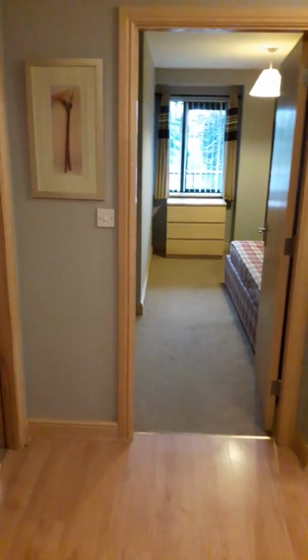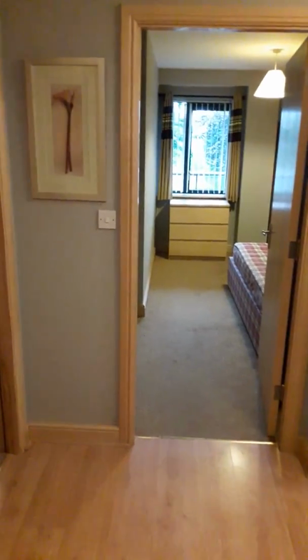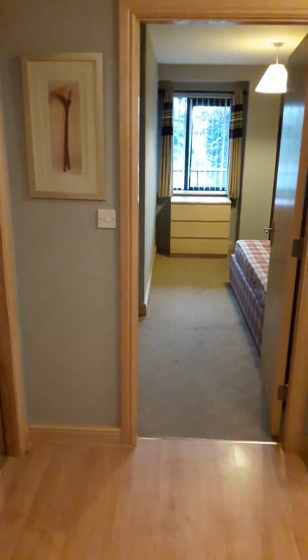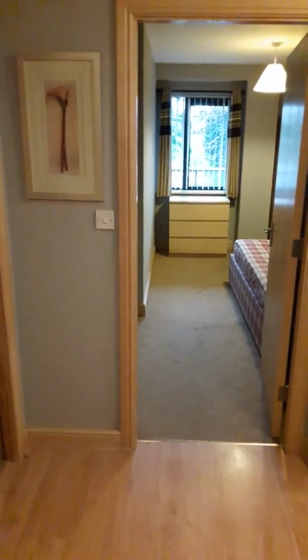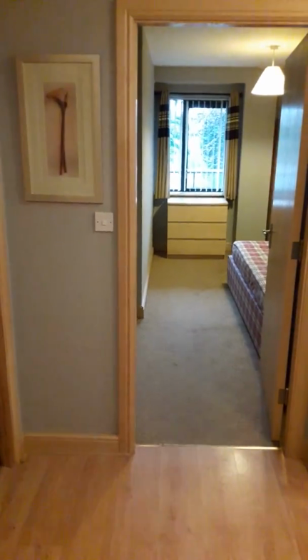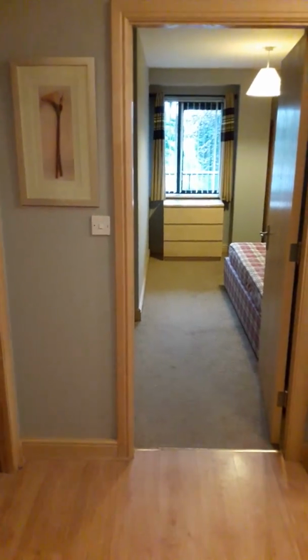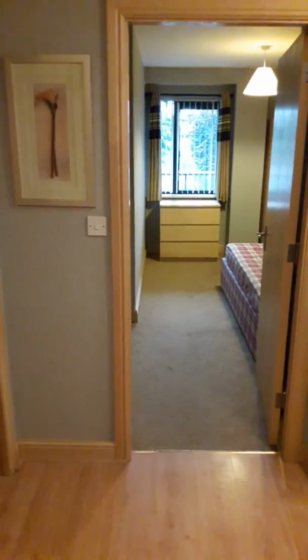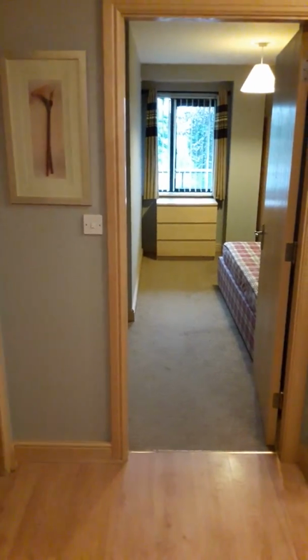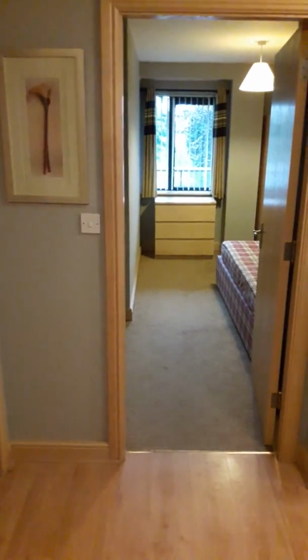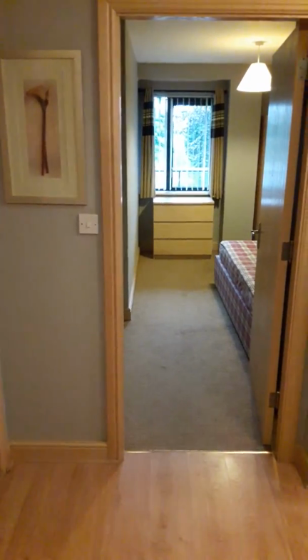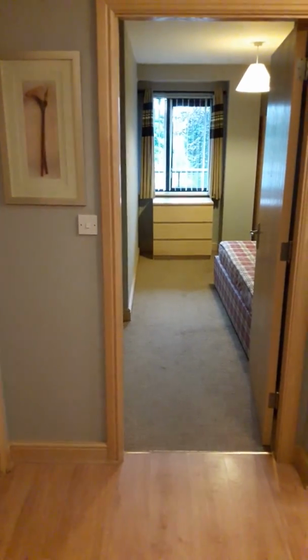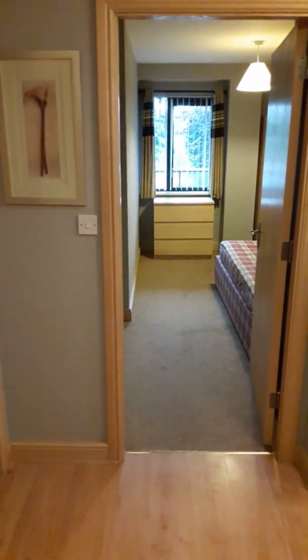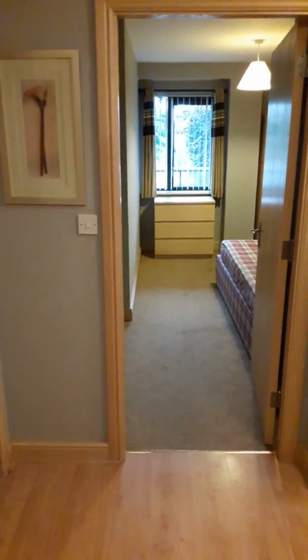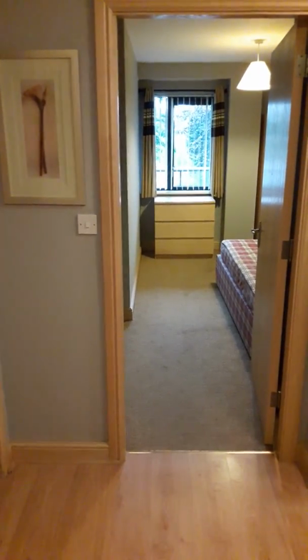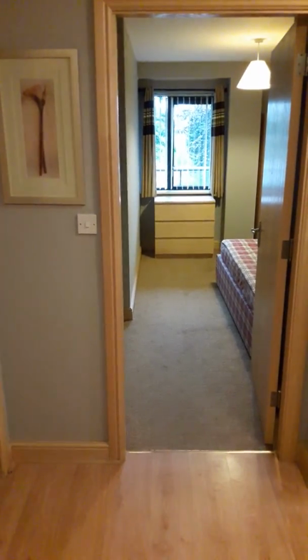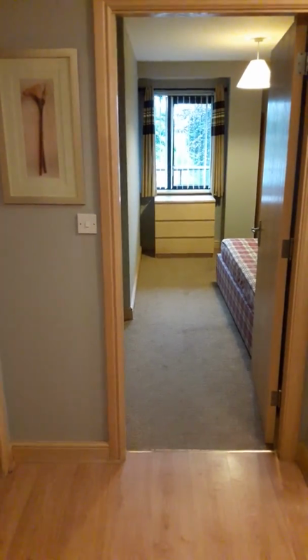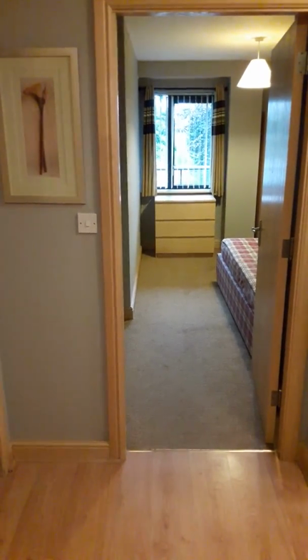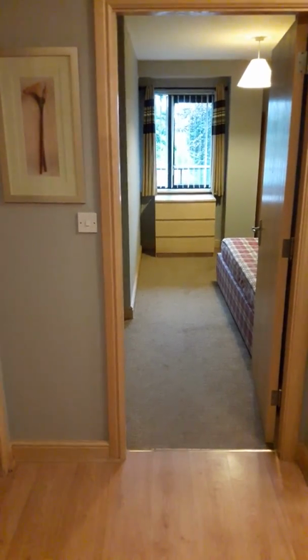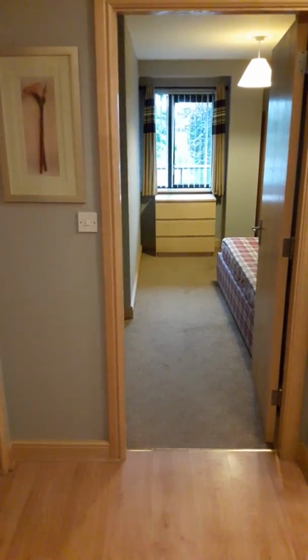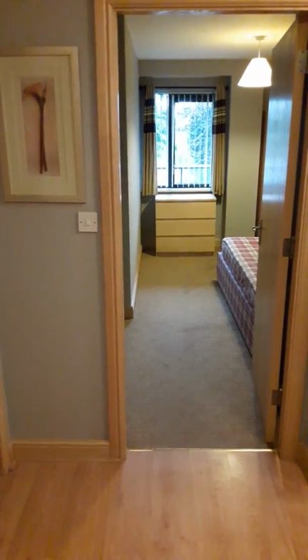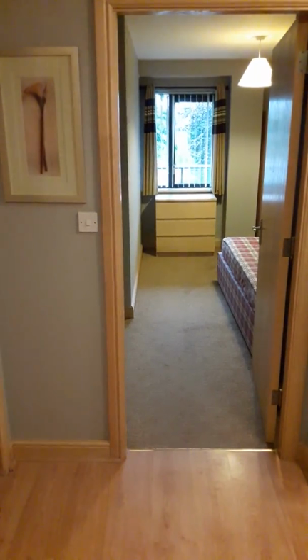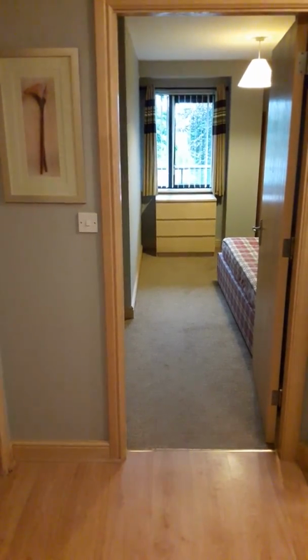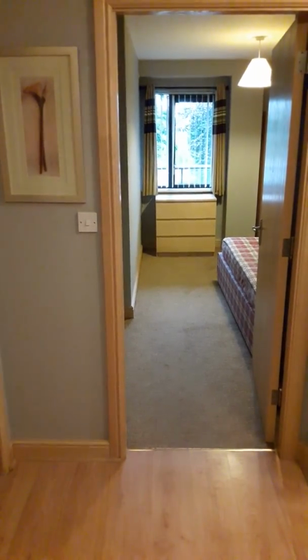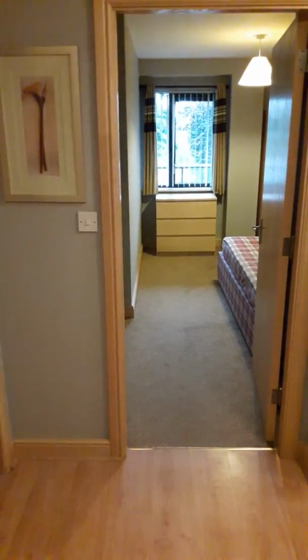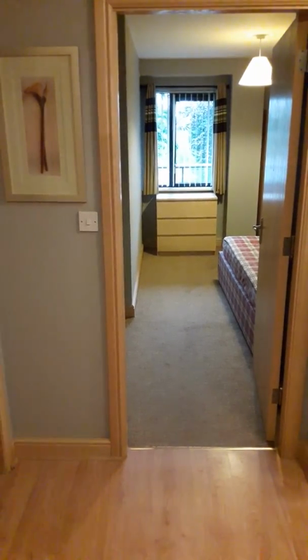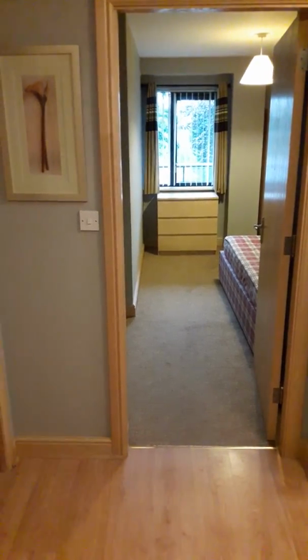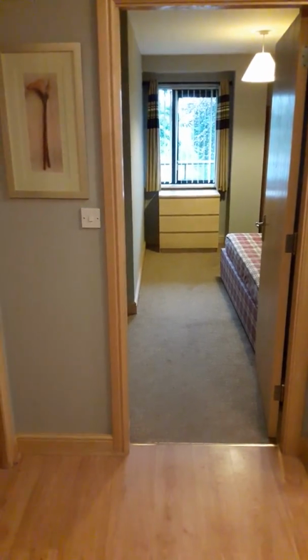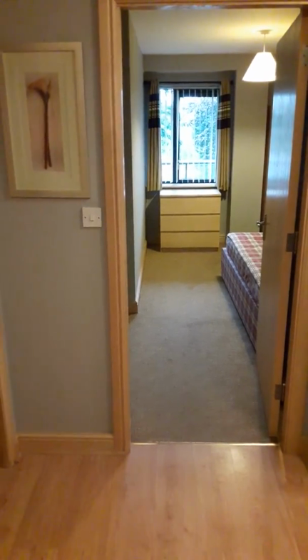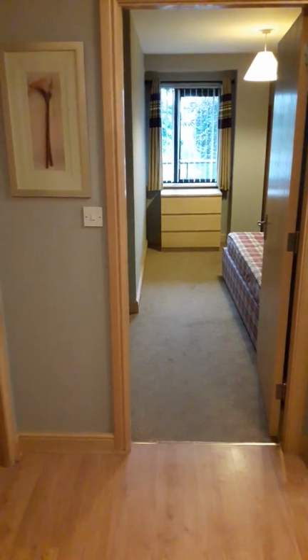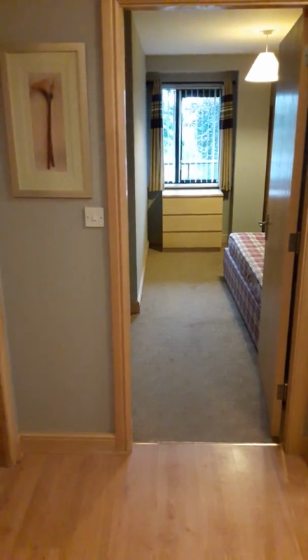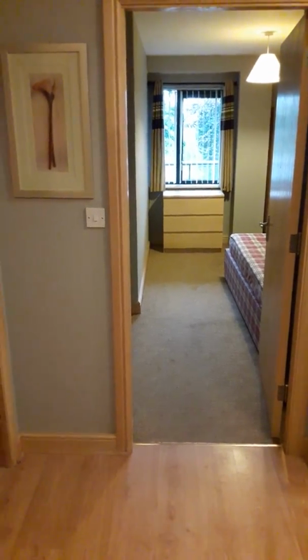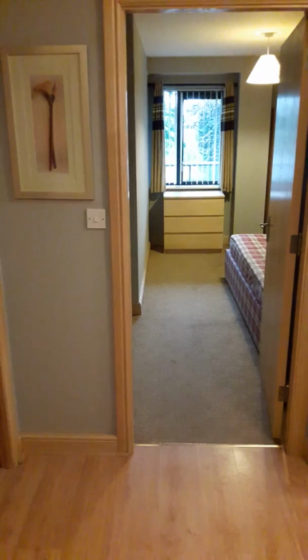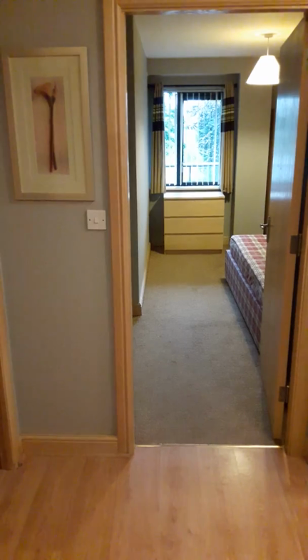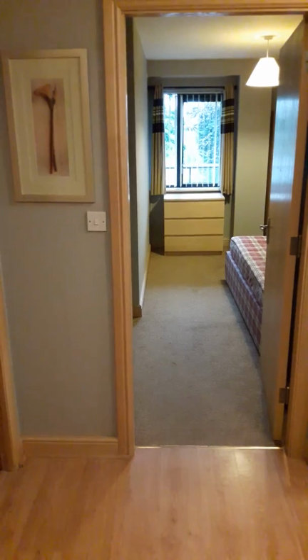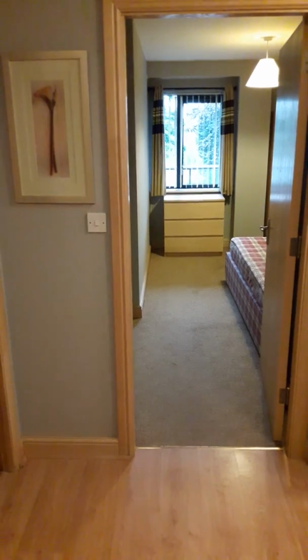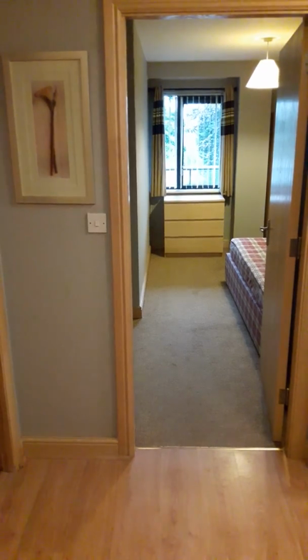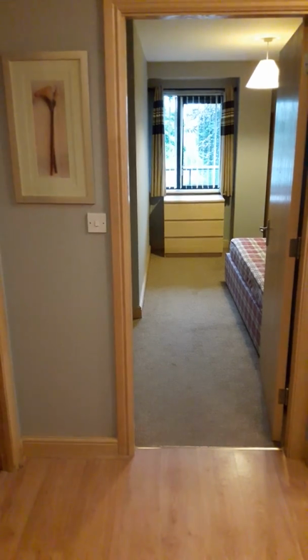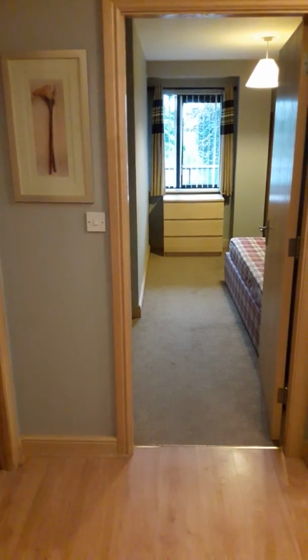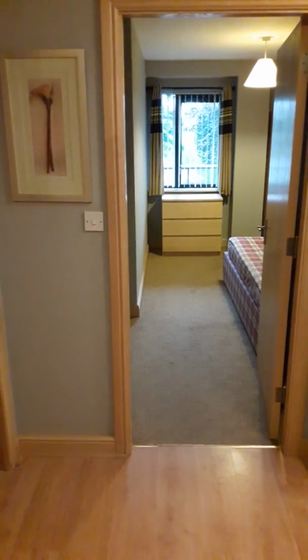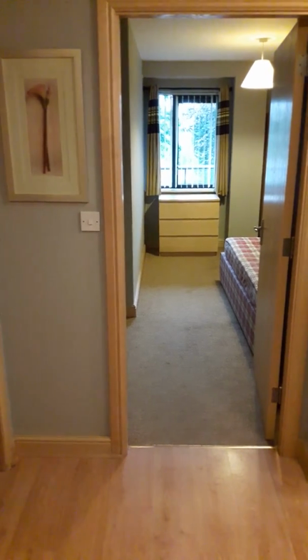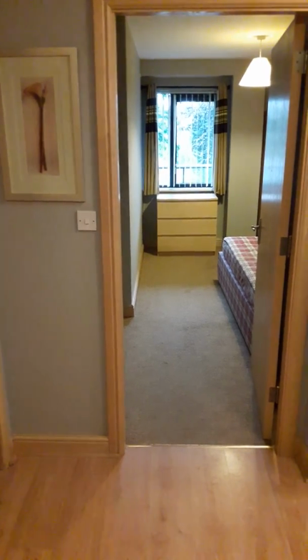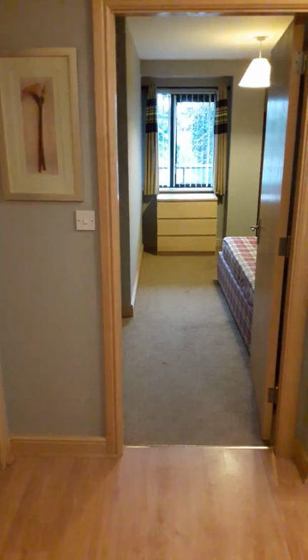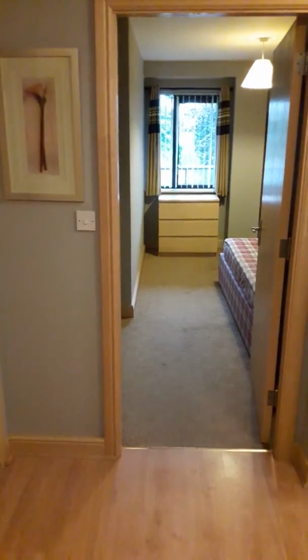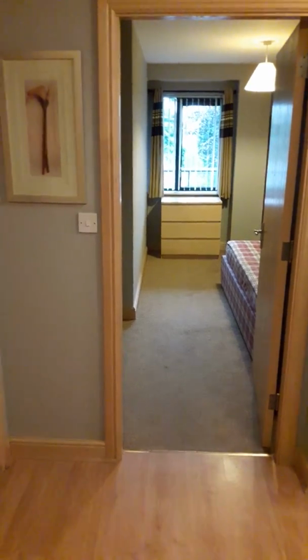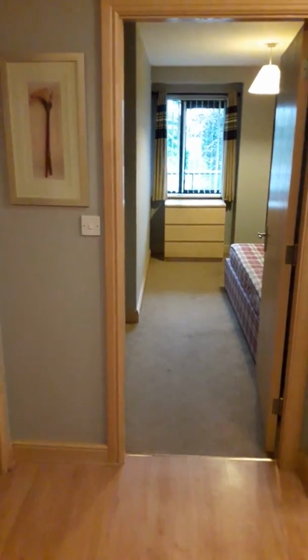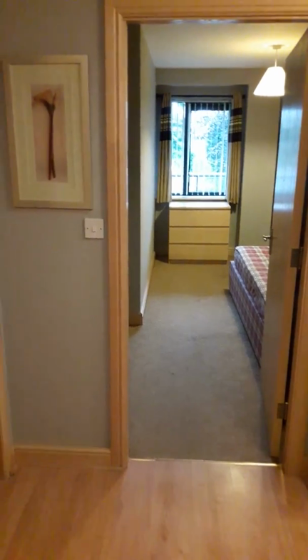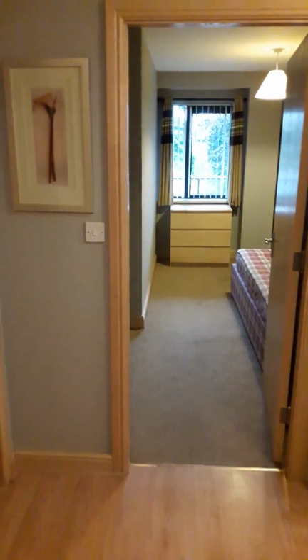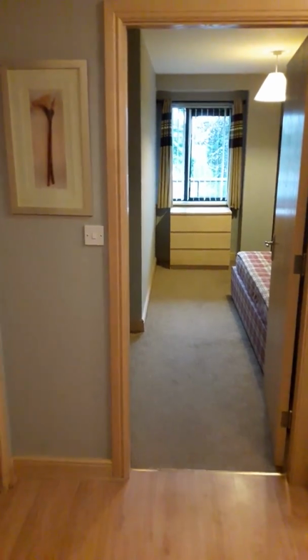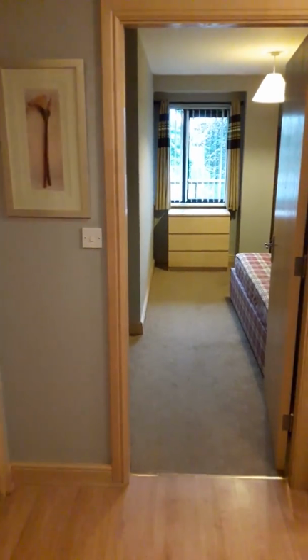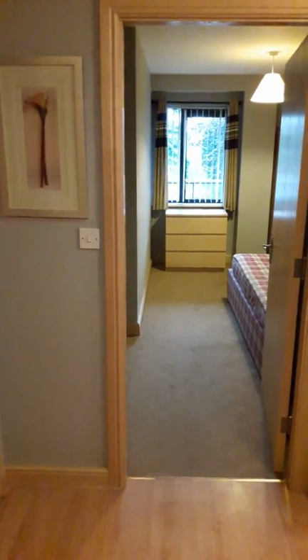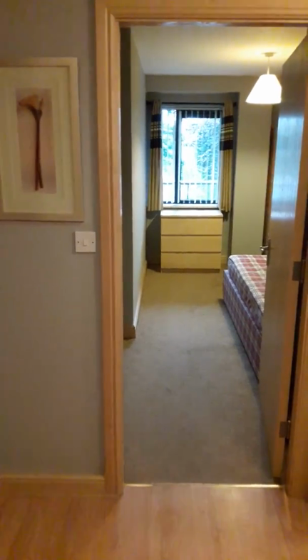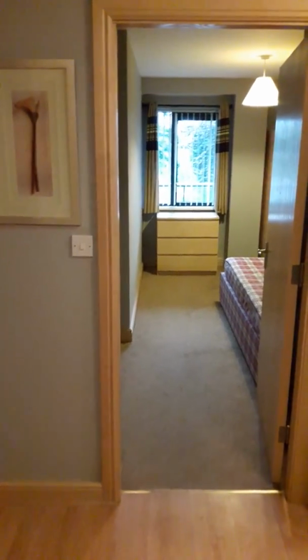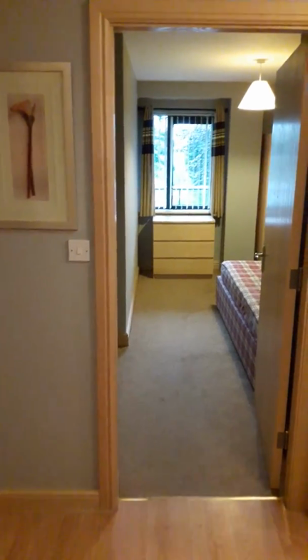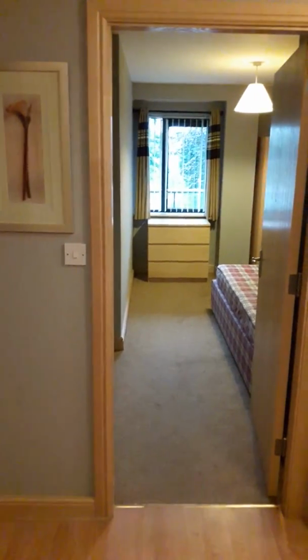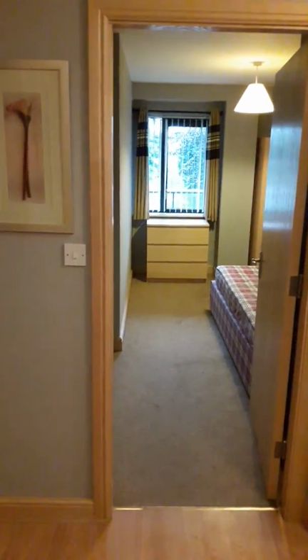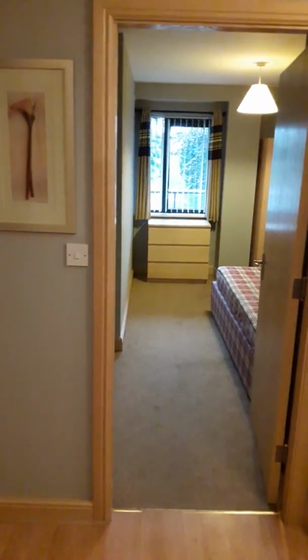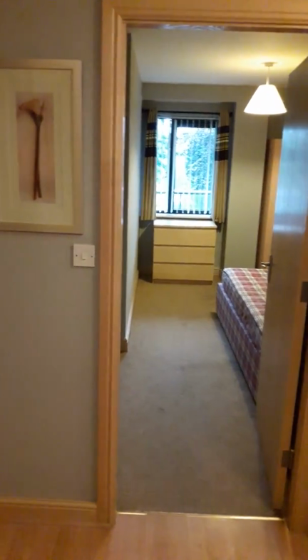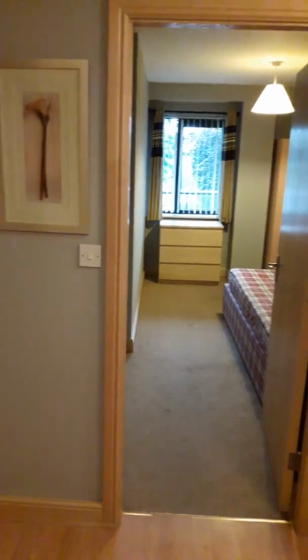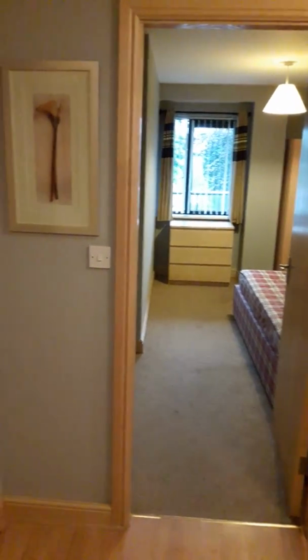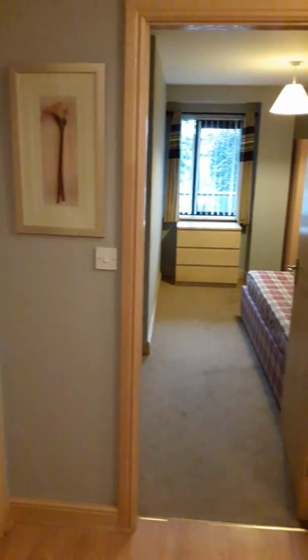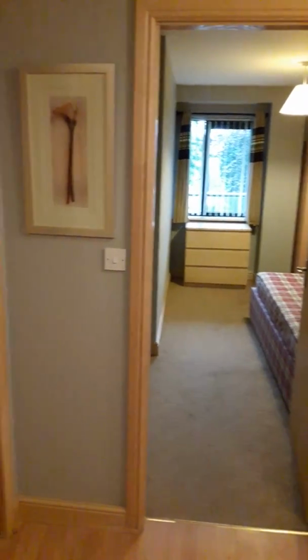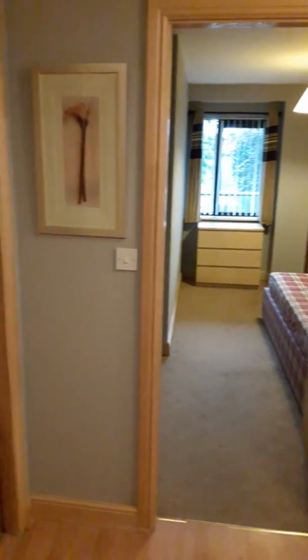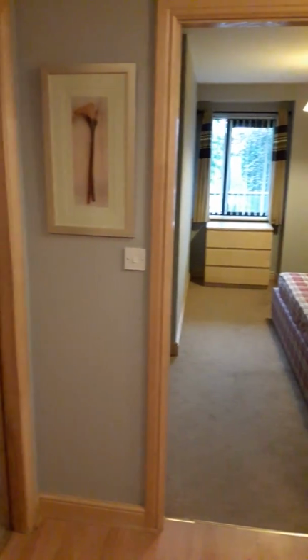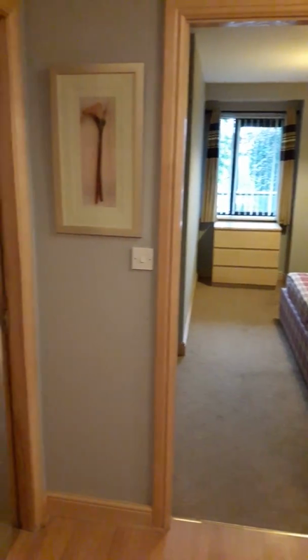This is a two bedroom, two bathroom property. The property is heated with gas central heating. It's just been freshly painted throughout.